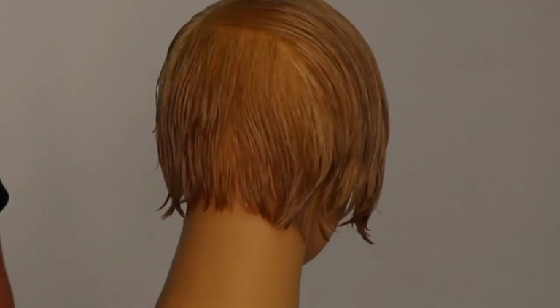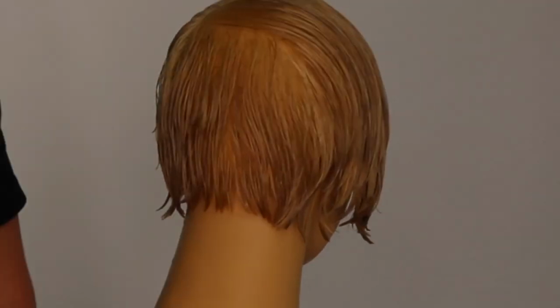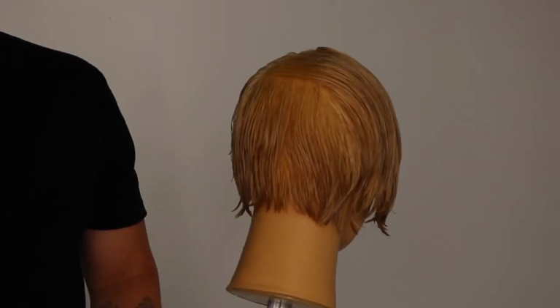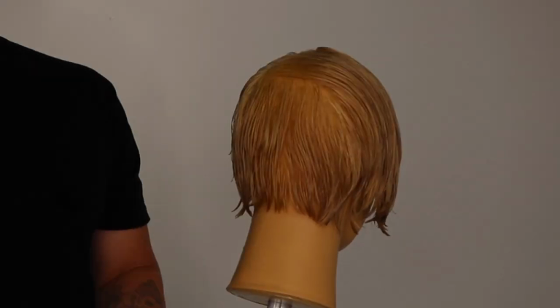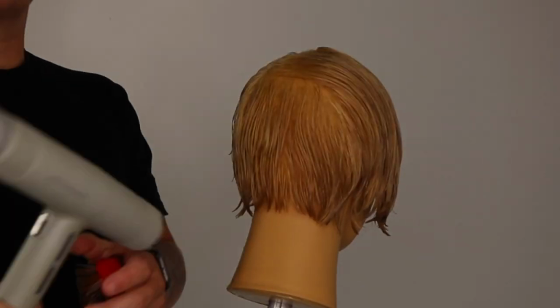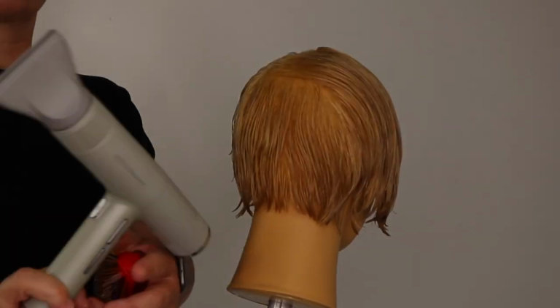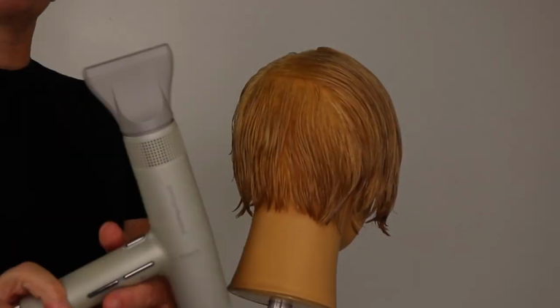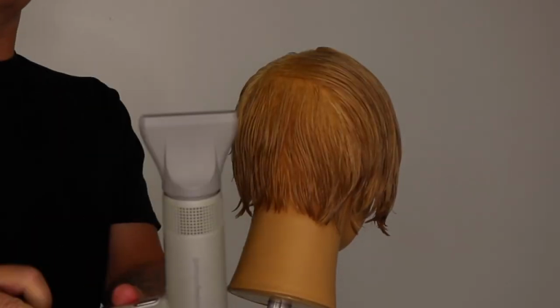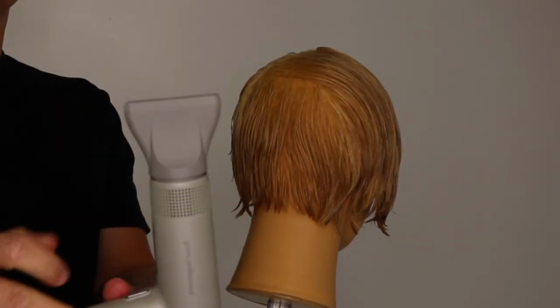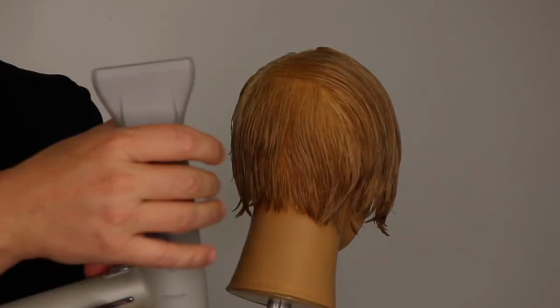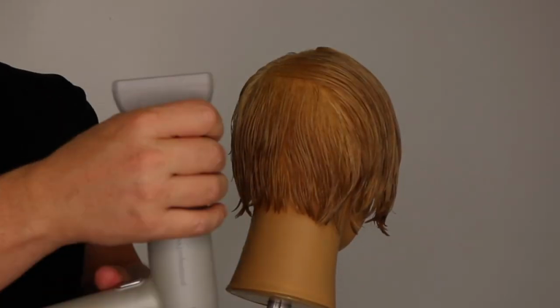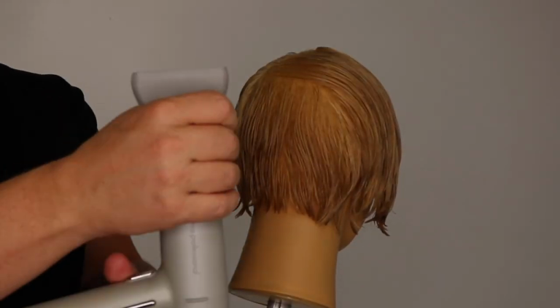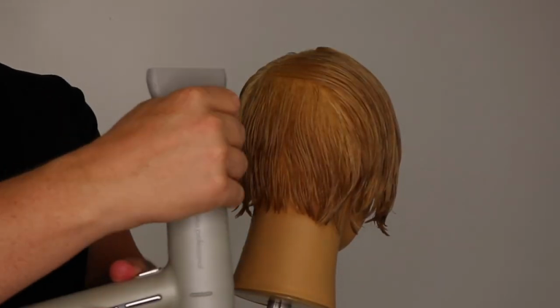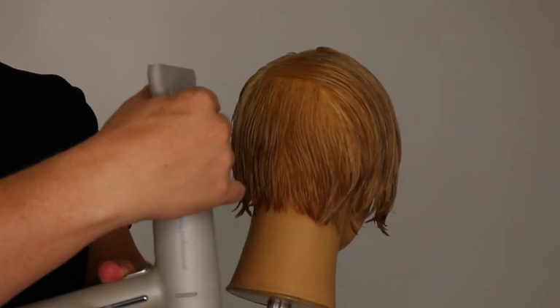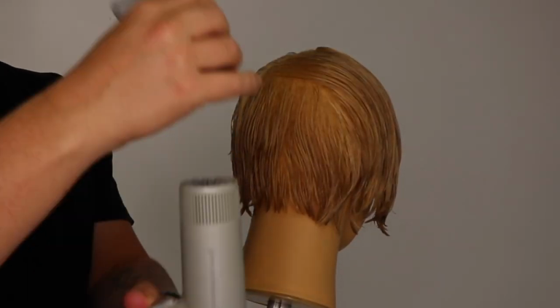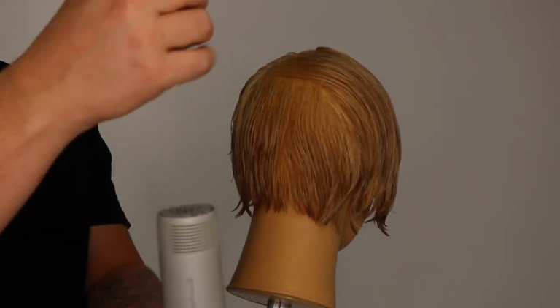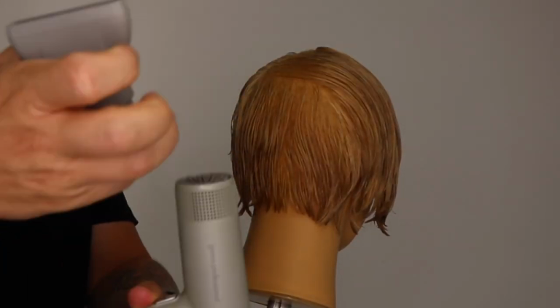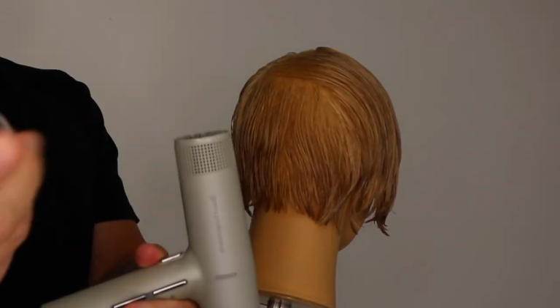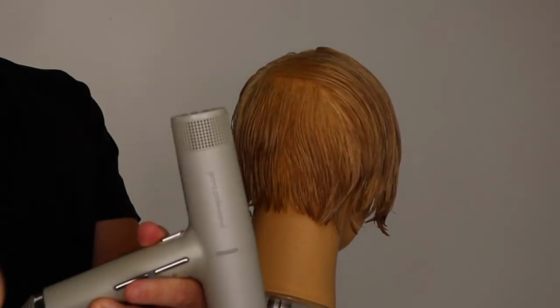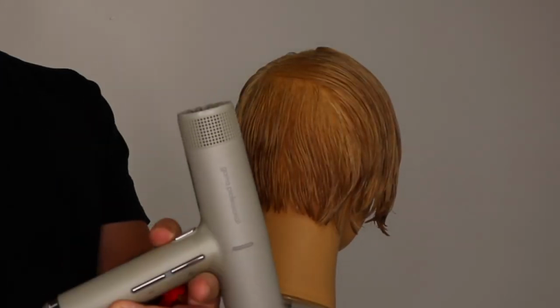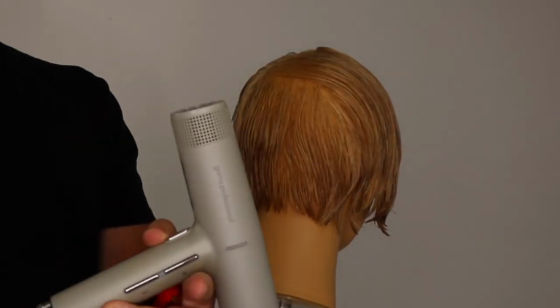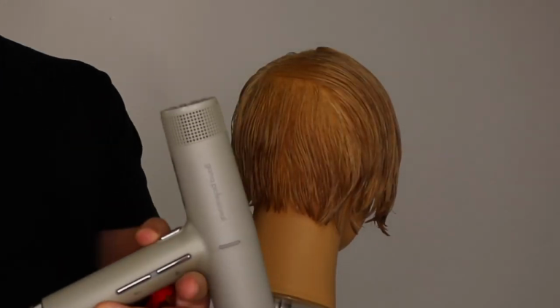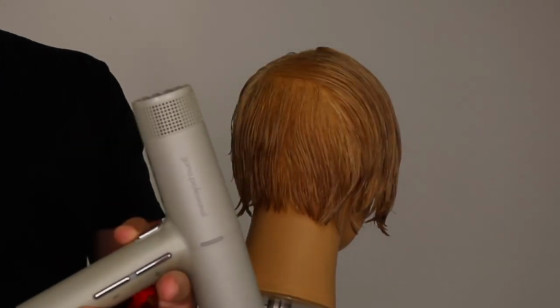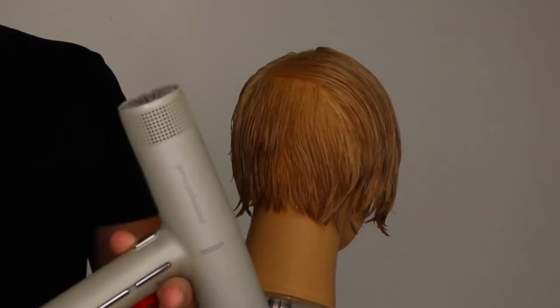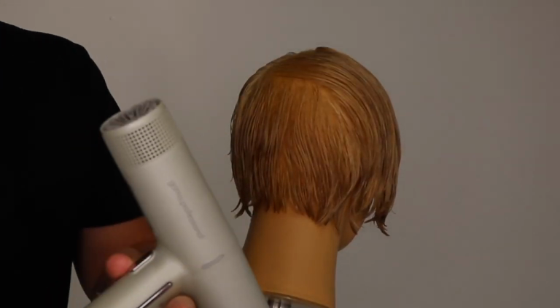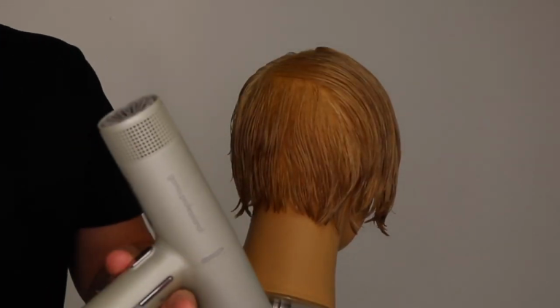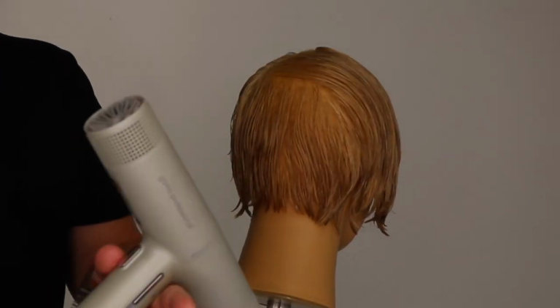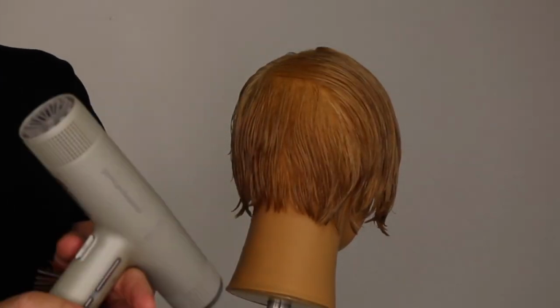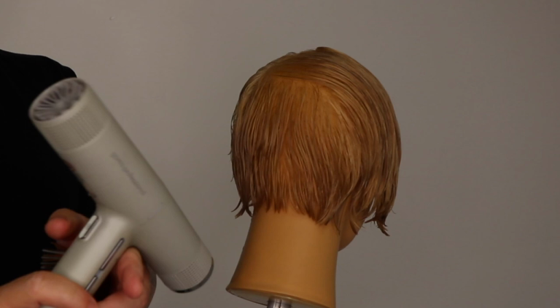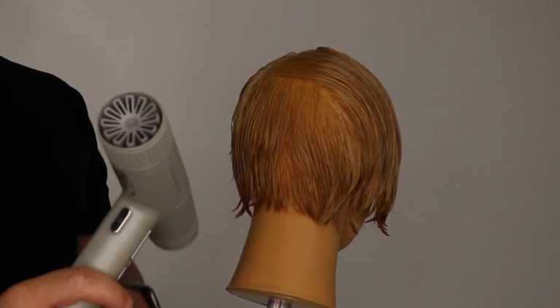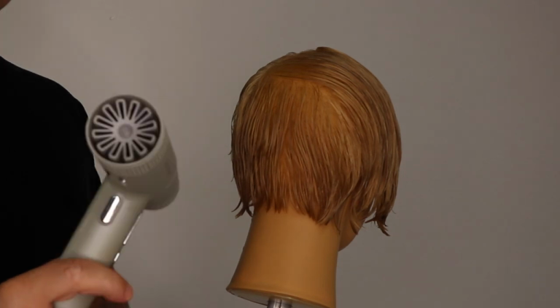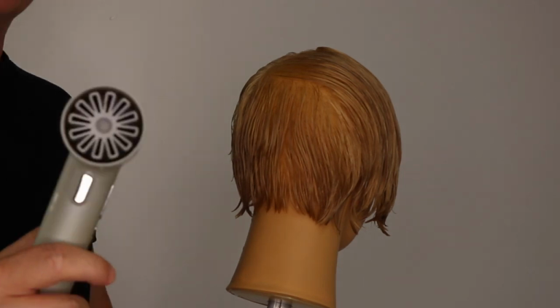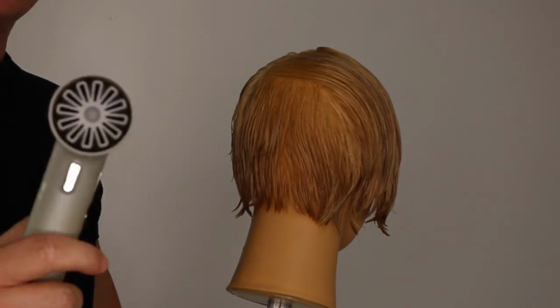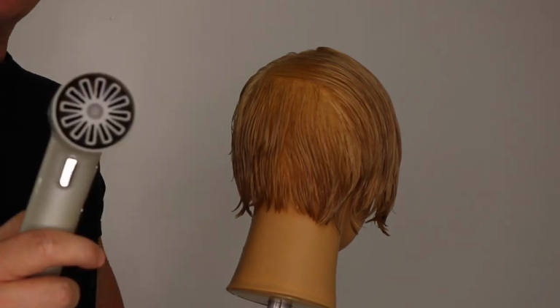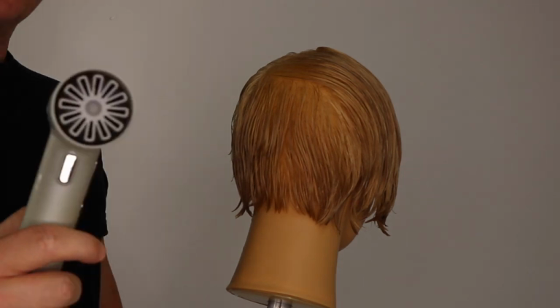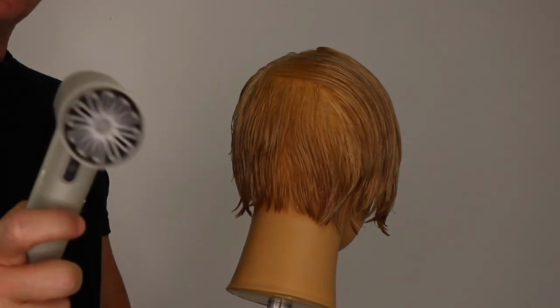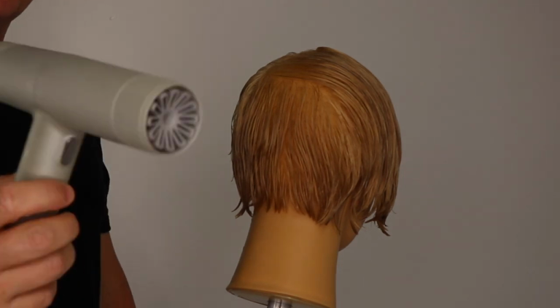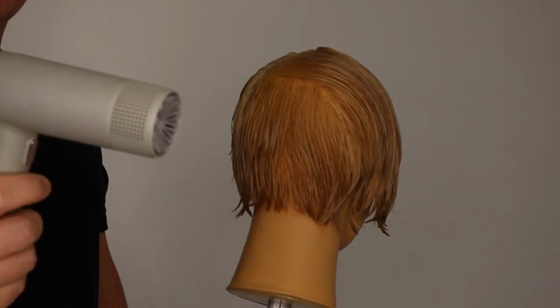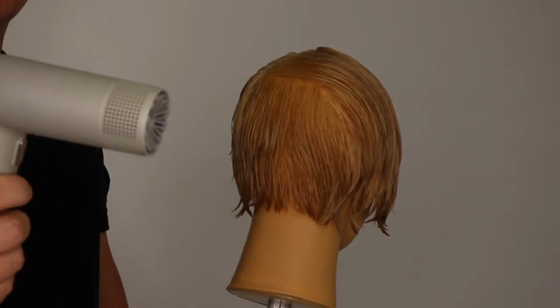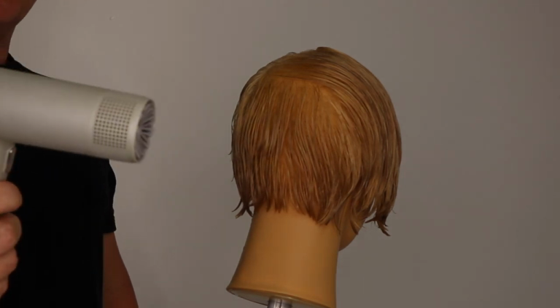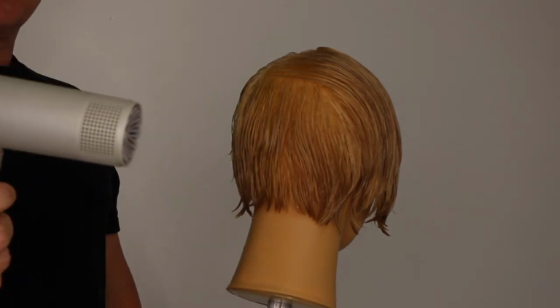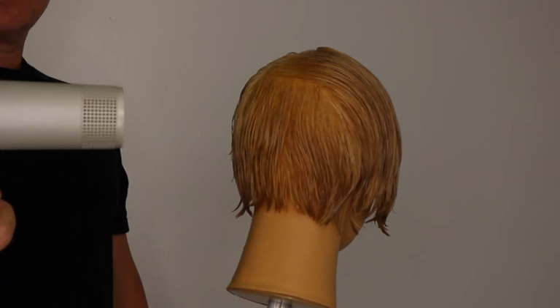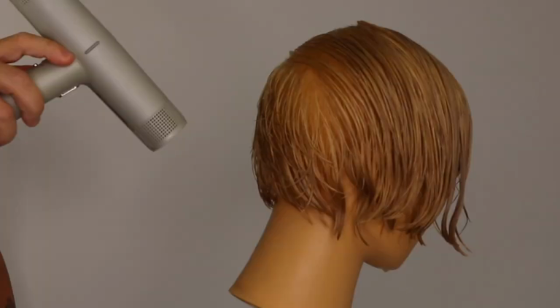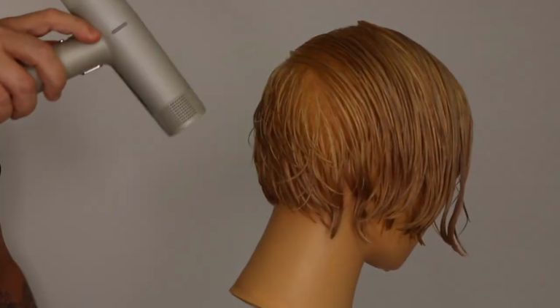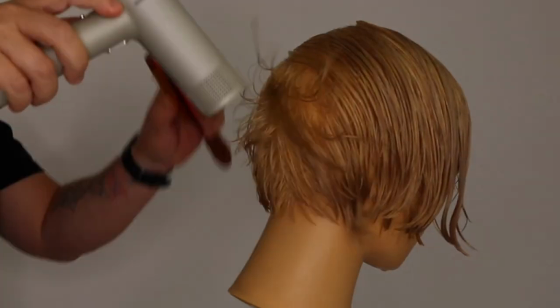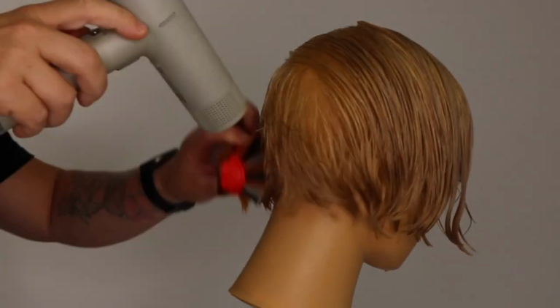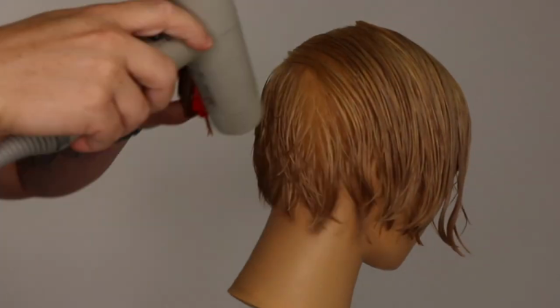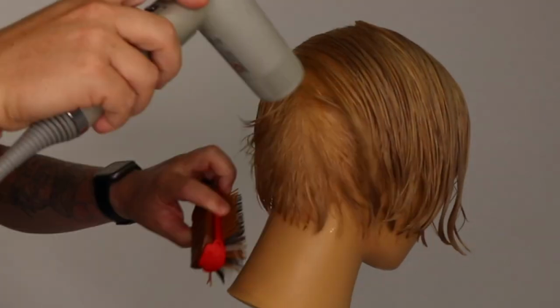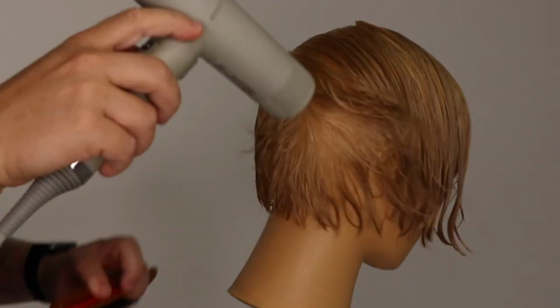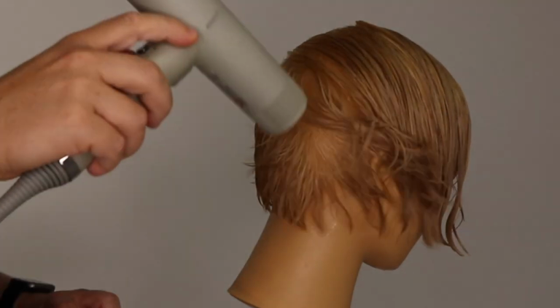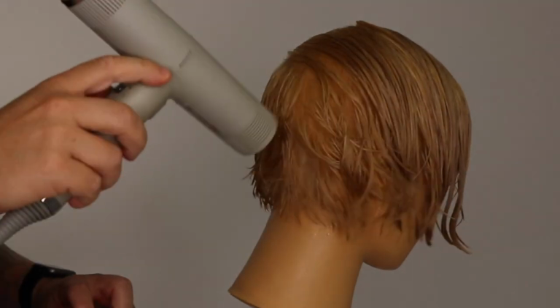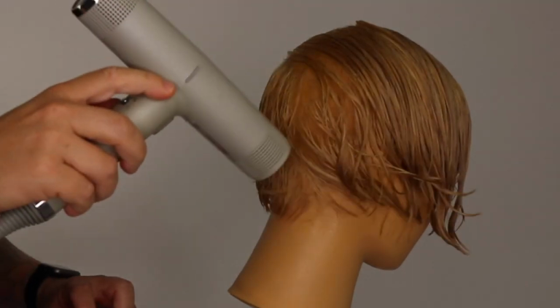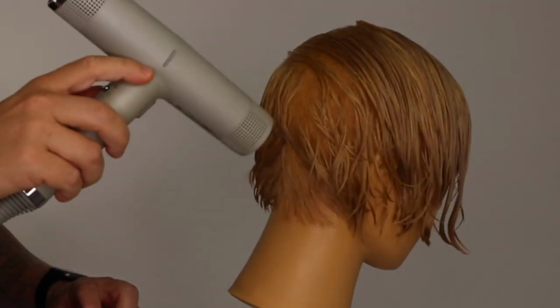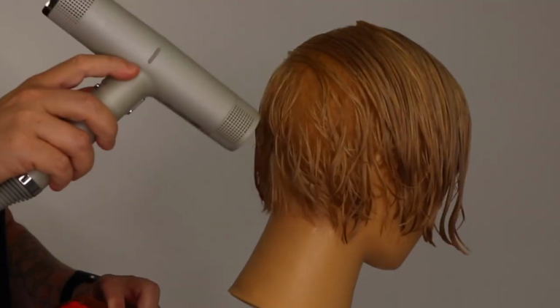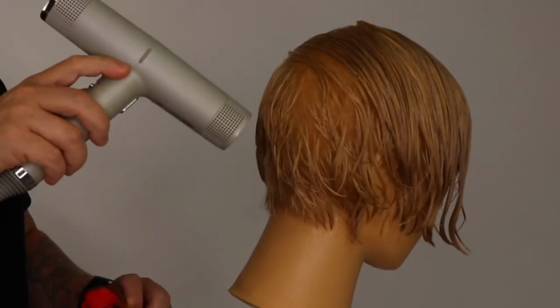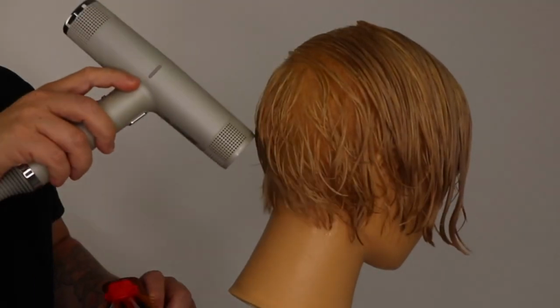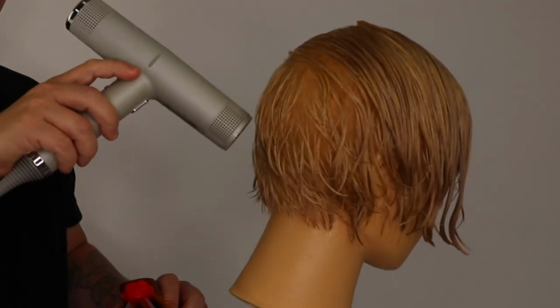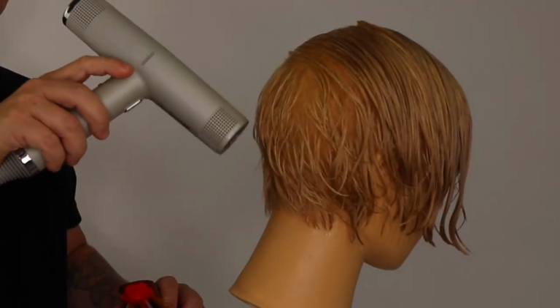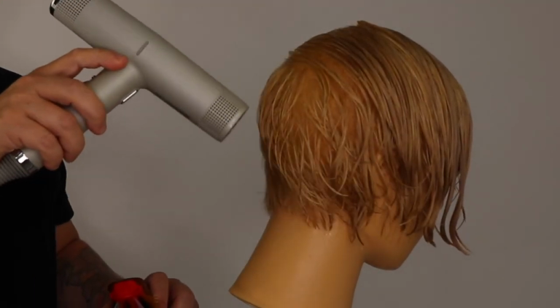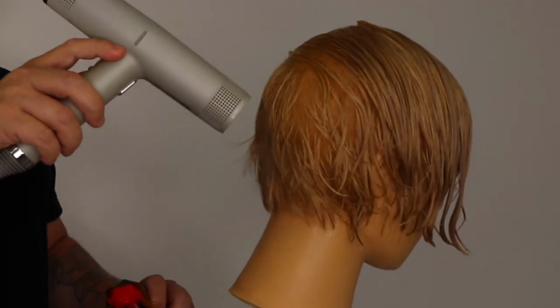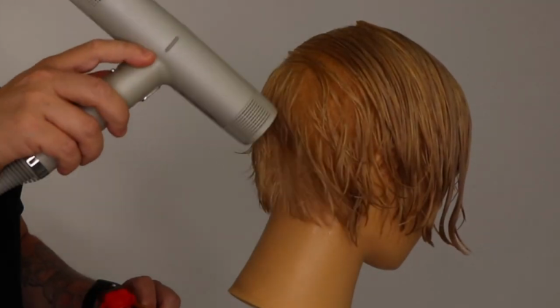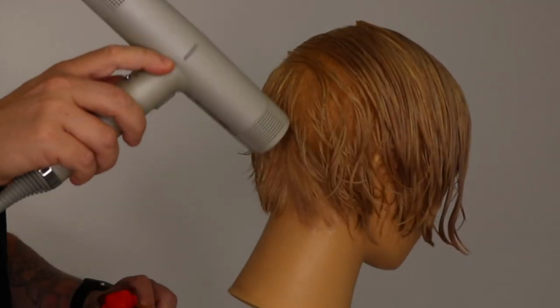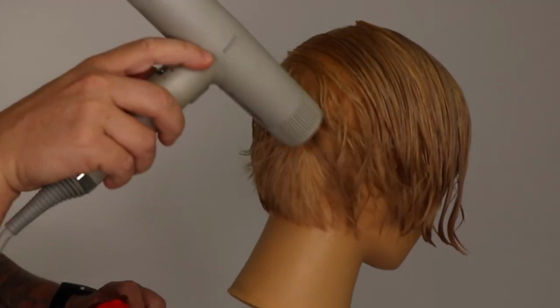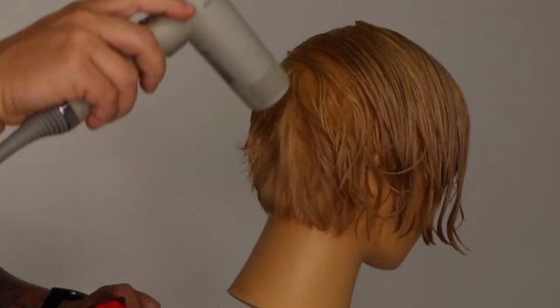Remove the nozzle of your hair dryer. This allows more air and creates more softness, life and volume to your root area.